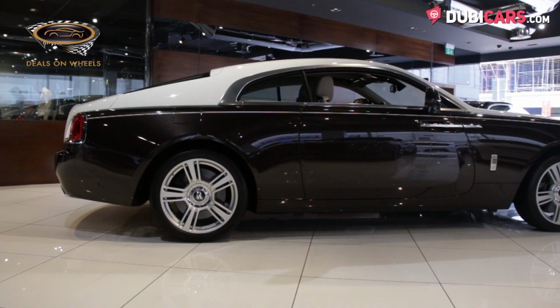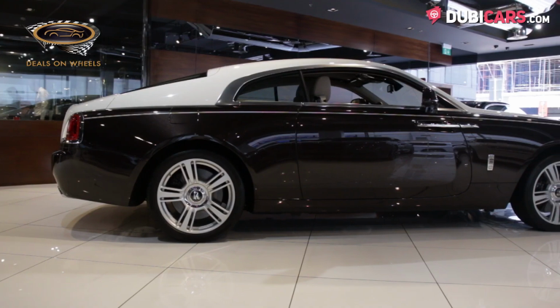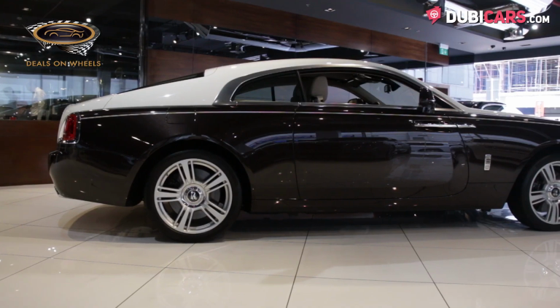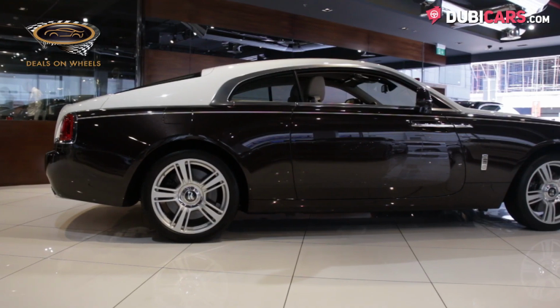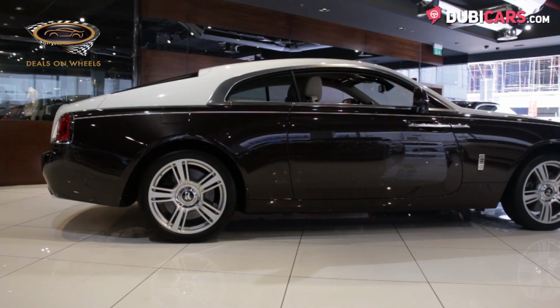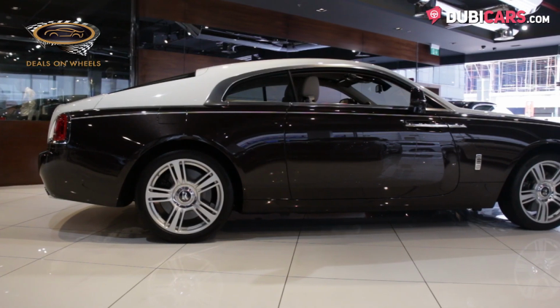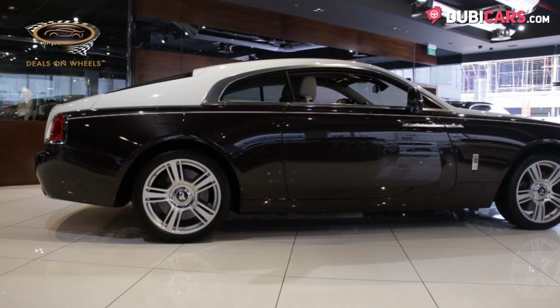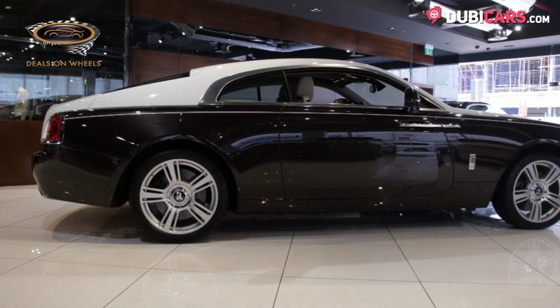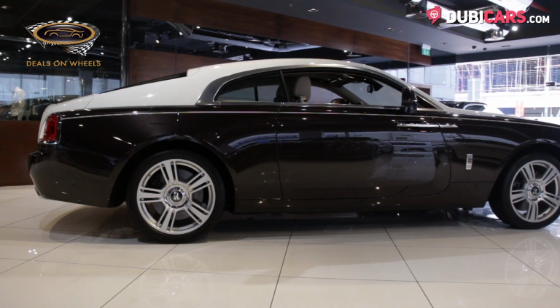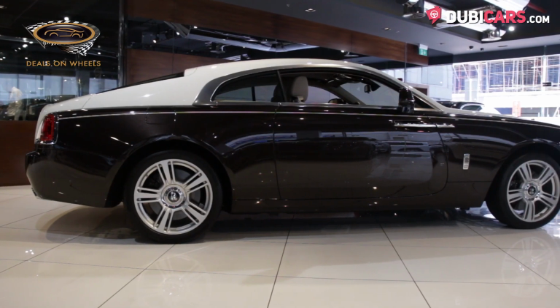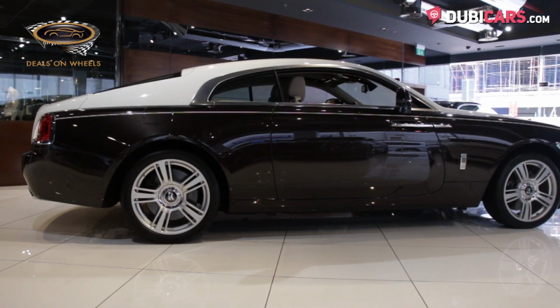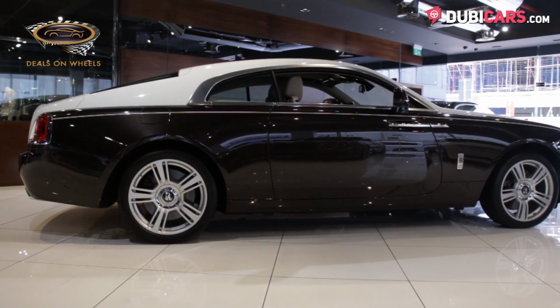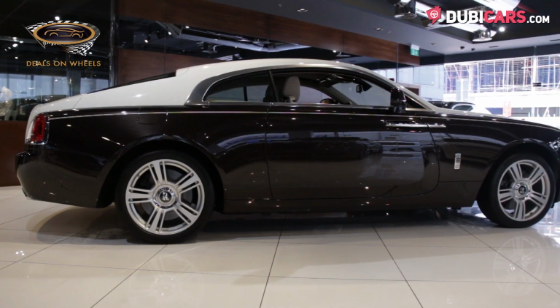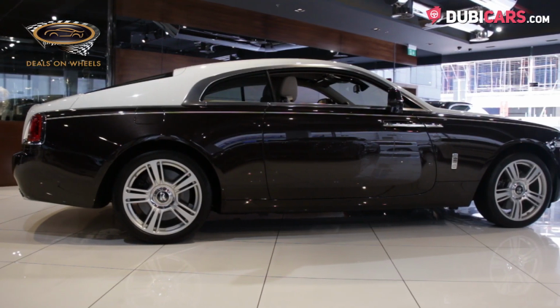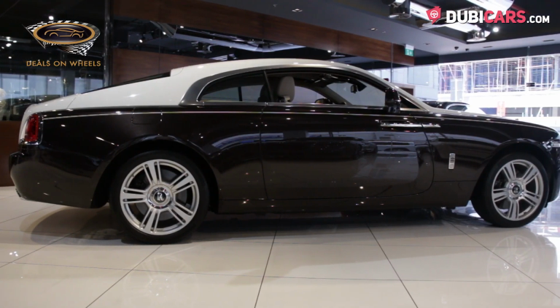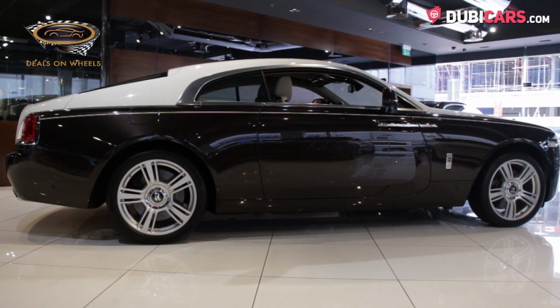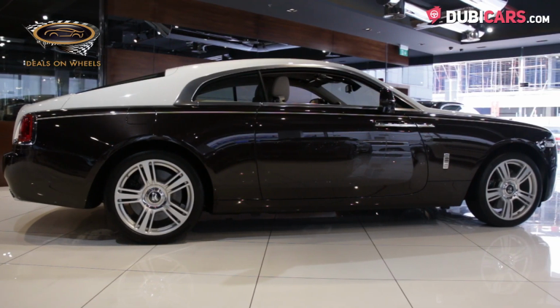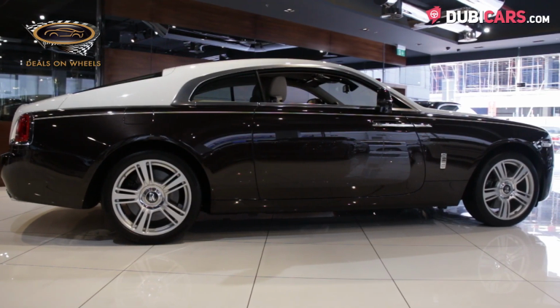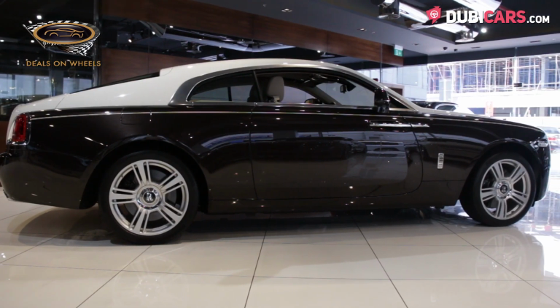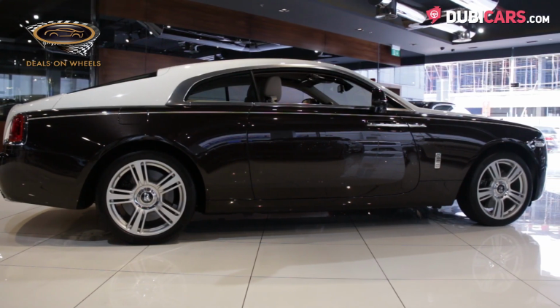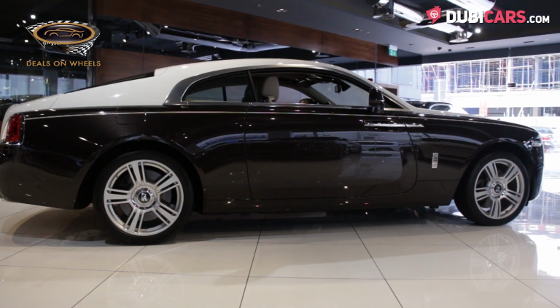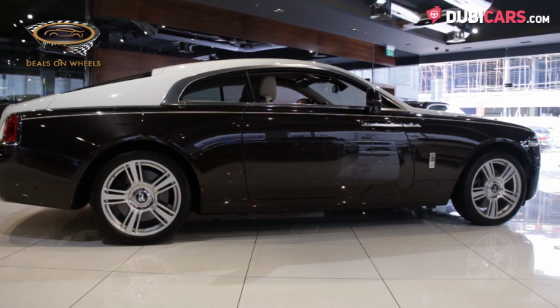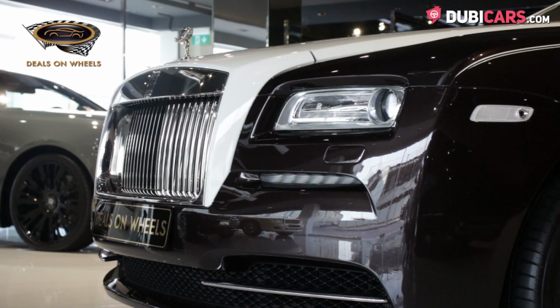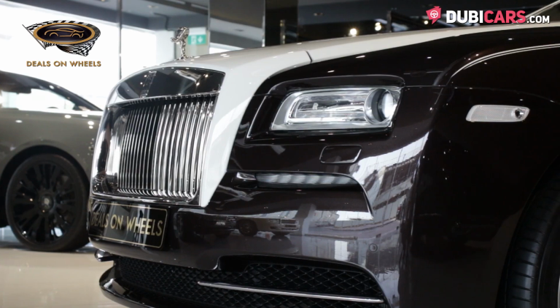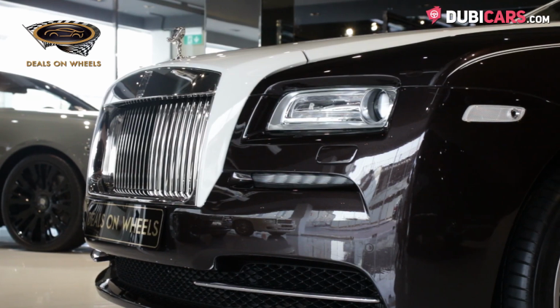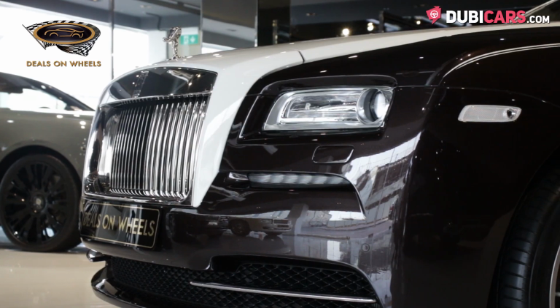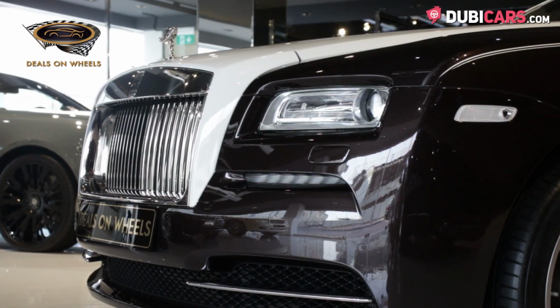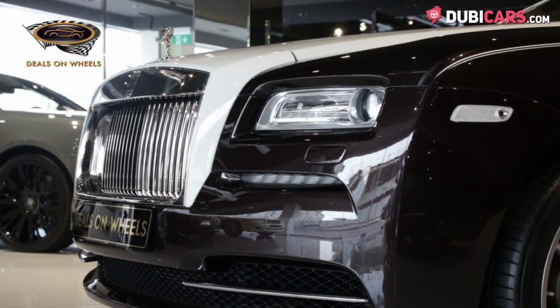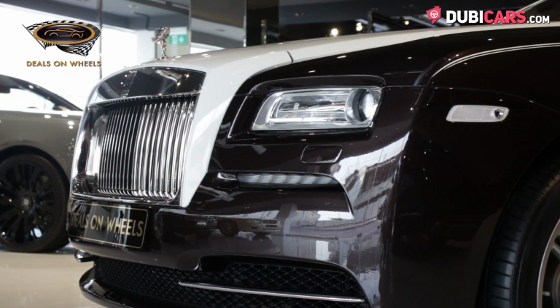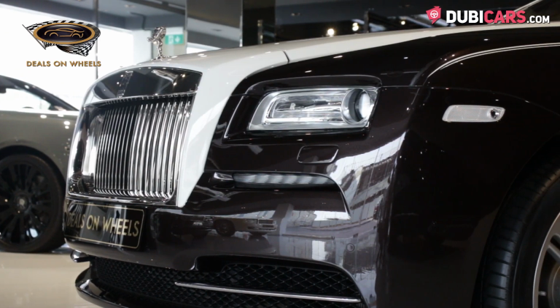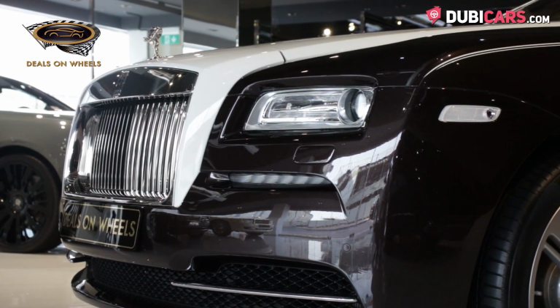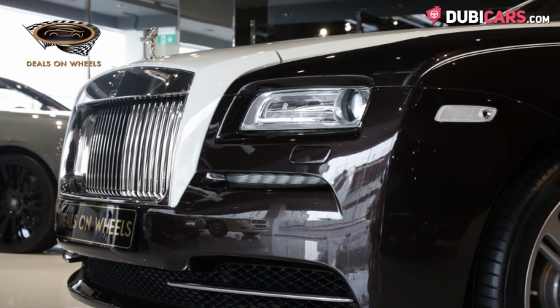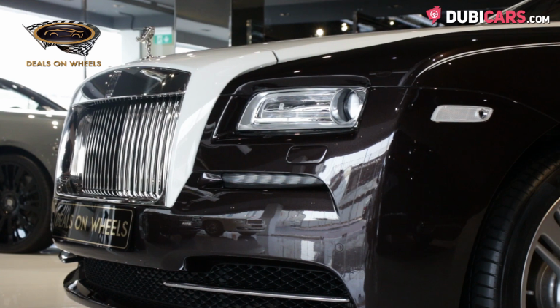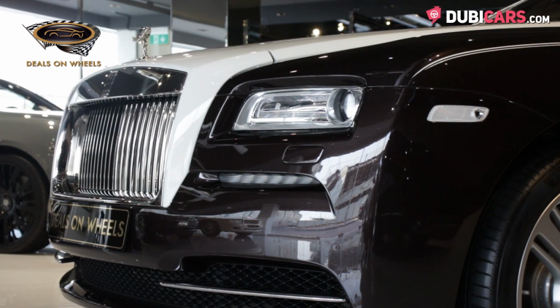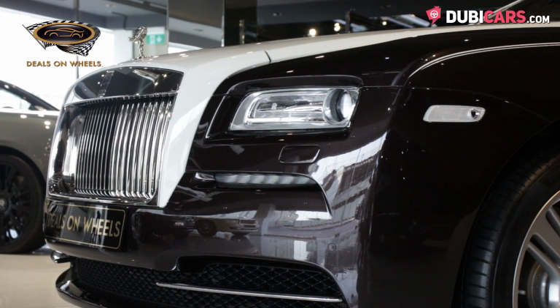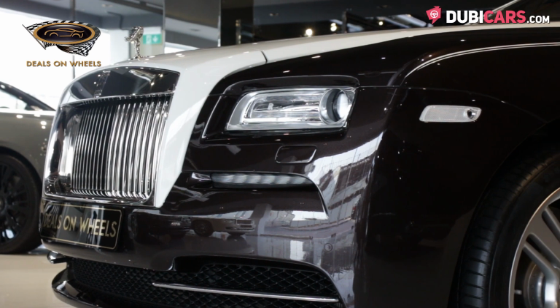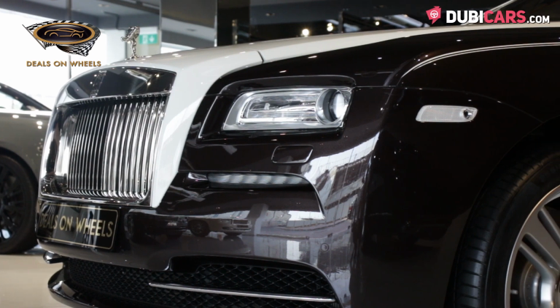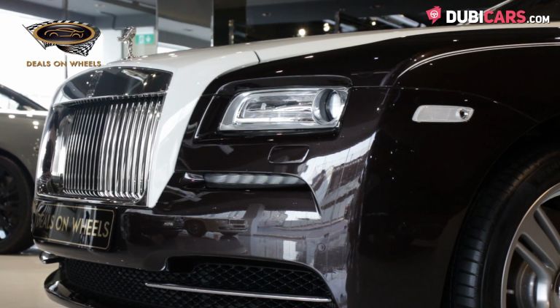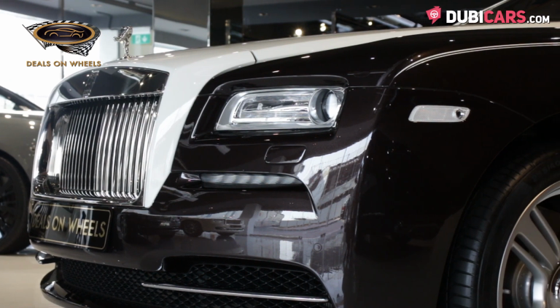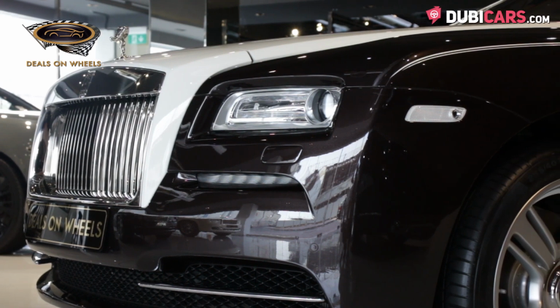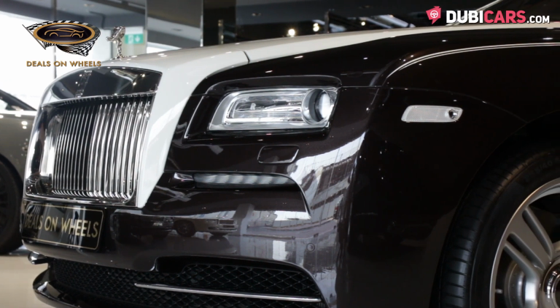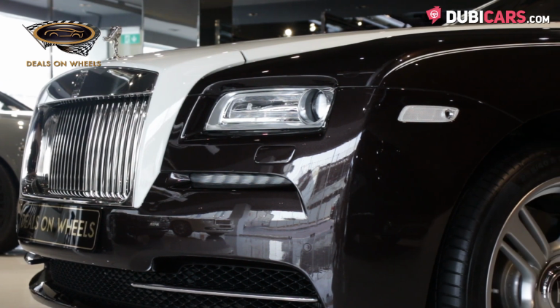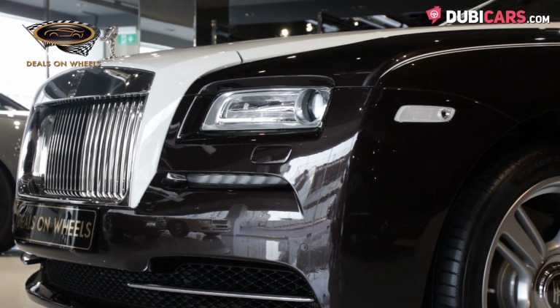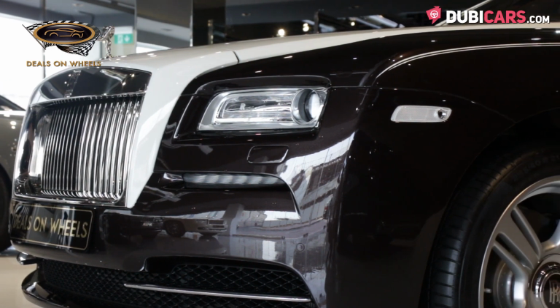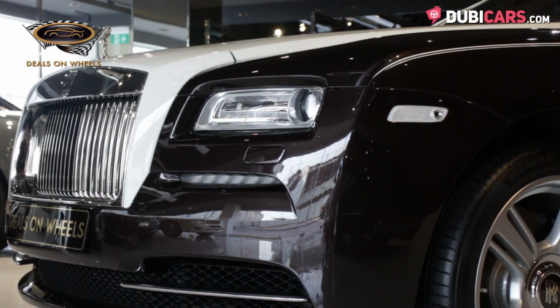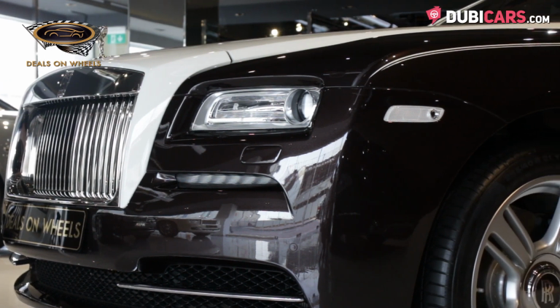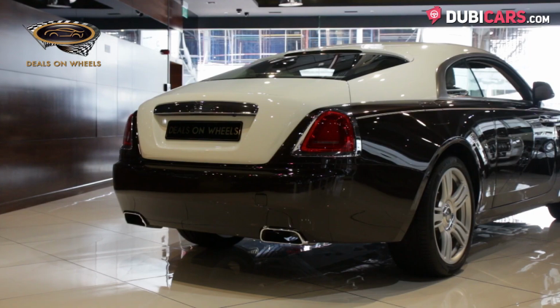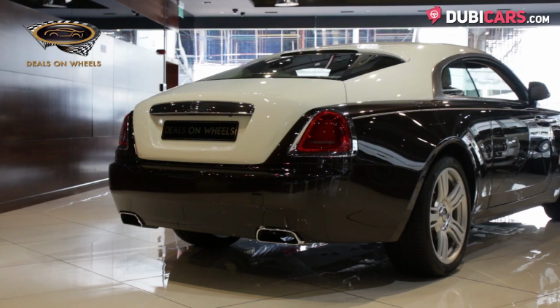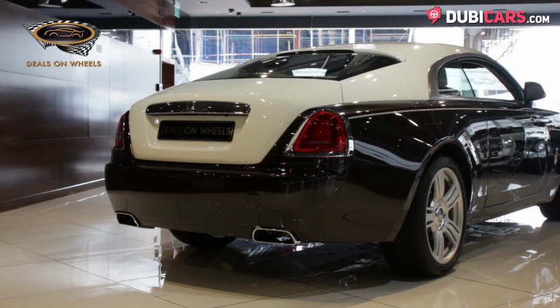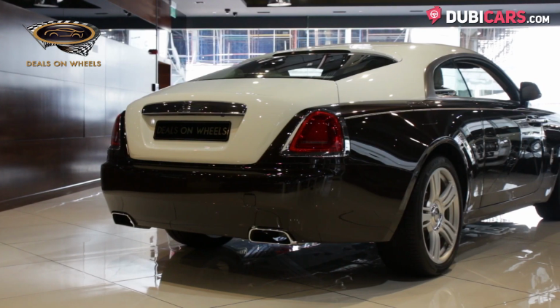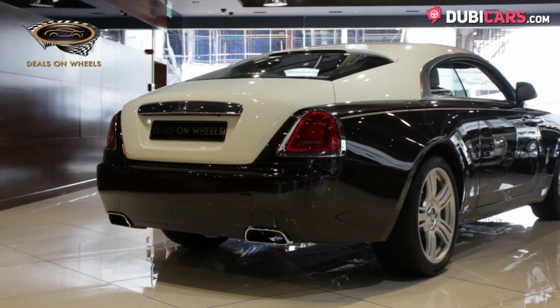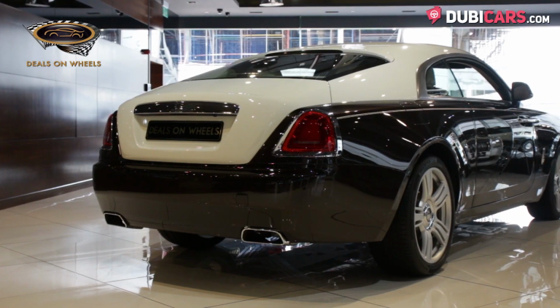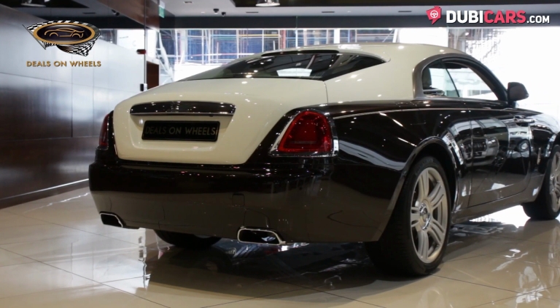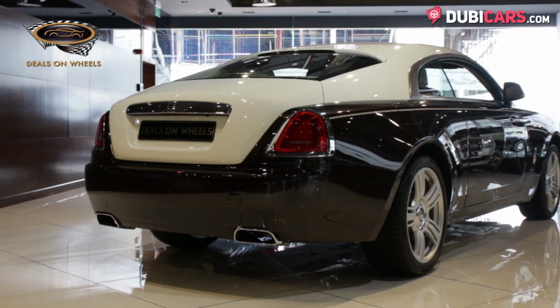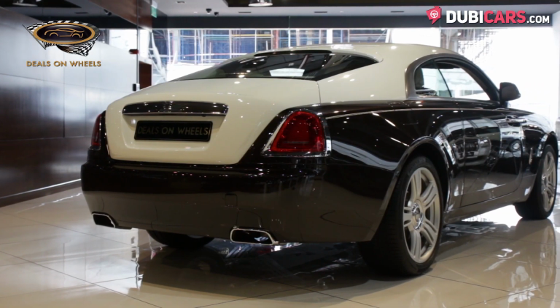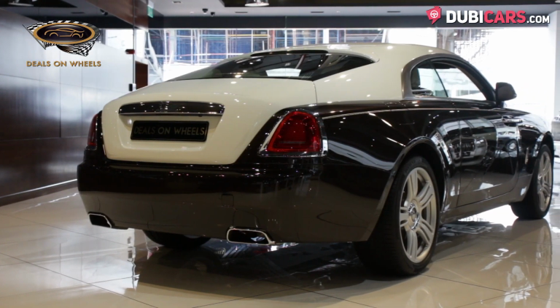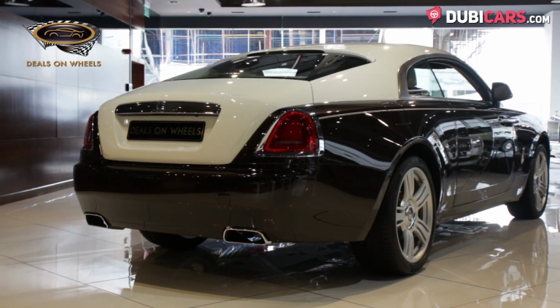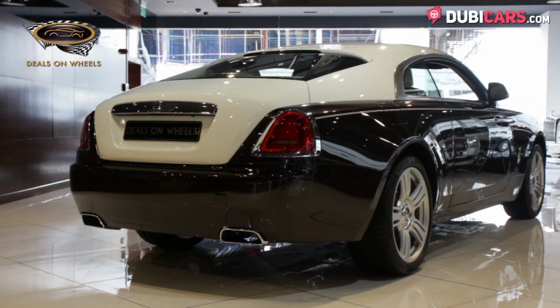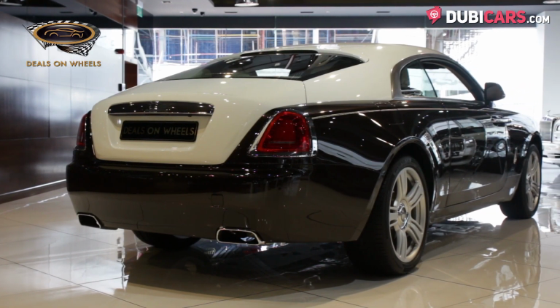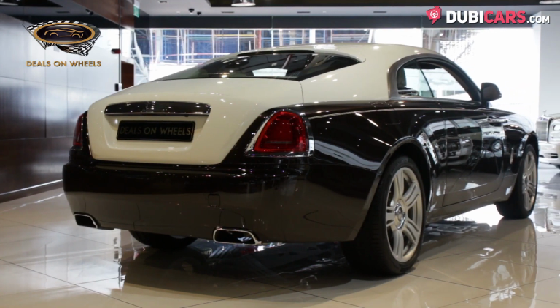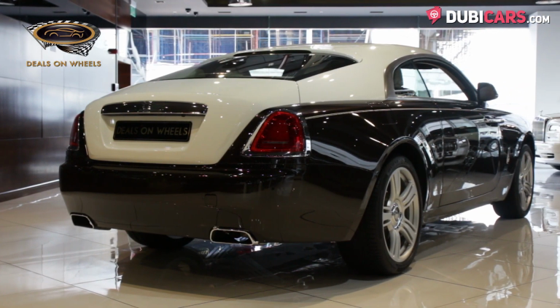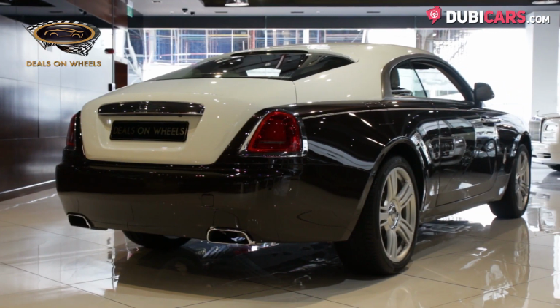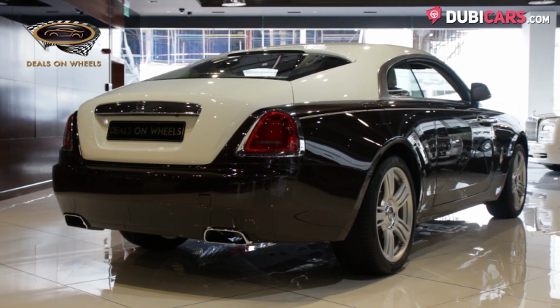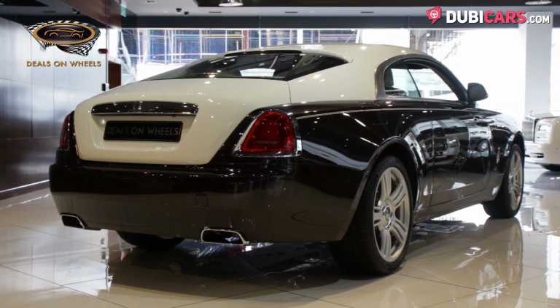Exterior features include hand-painted coach lines, parking sensors, 360-degree camera, soft-closing doors, and central locking.